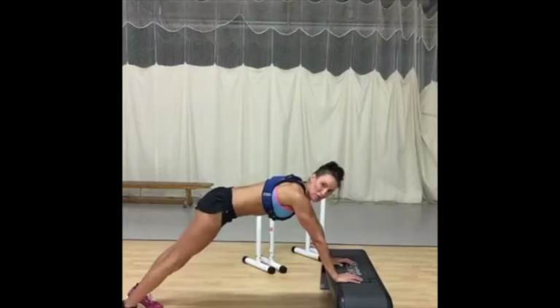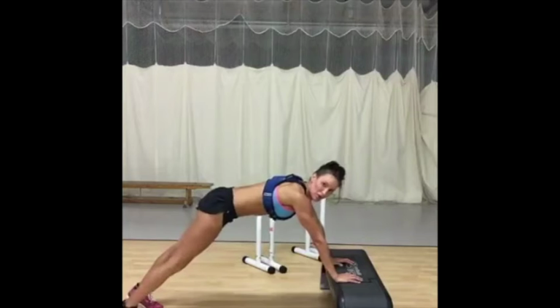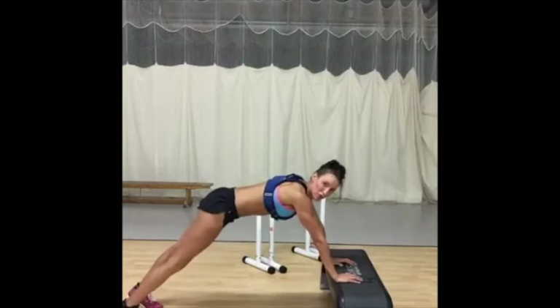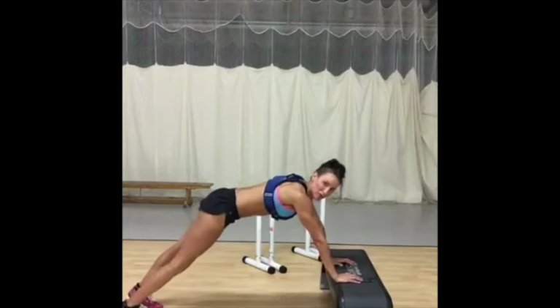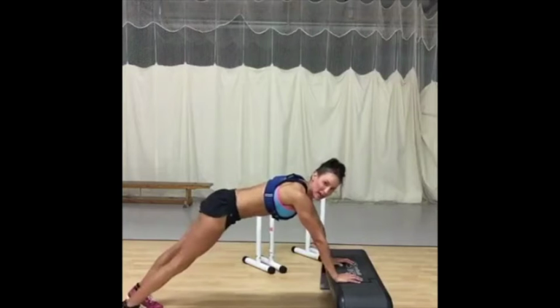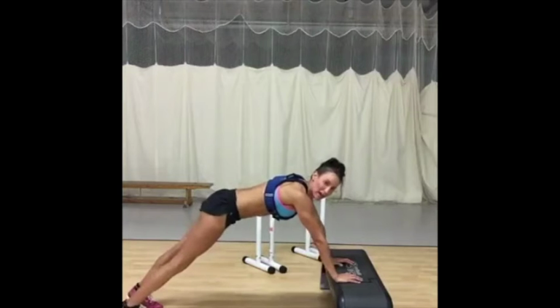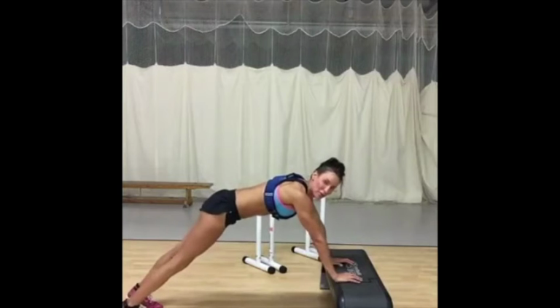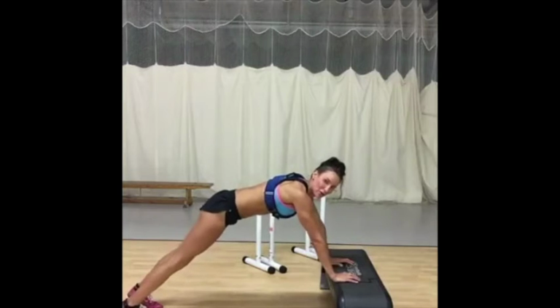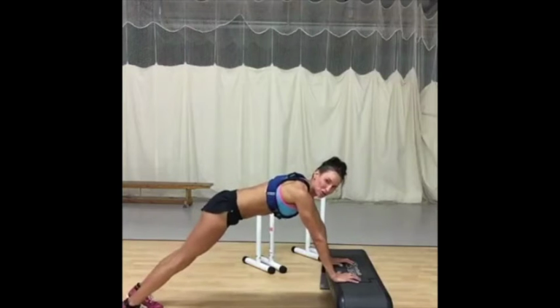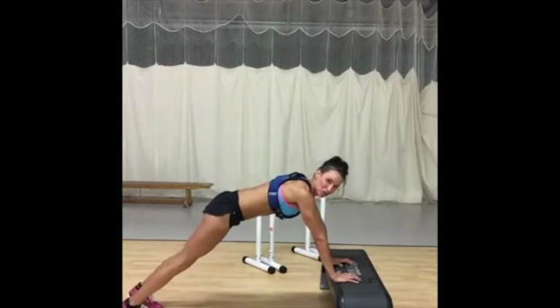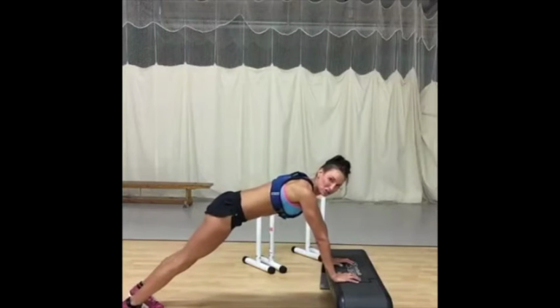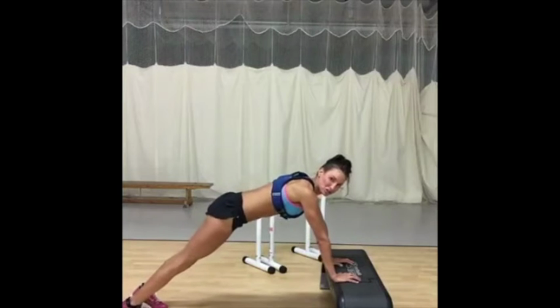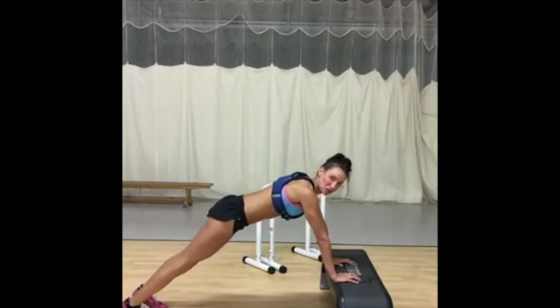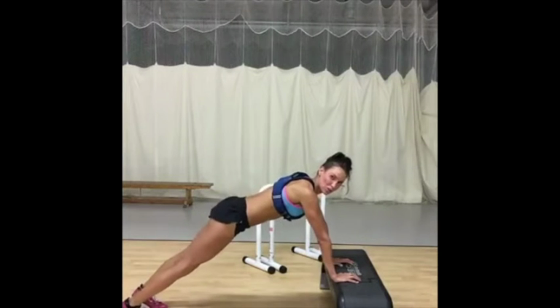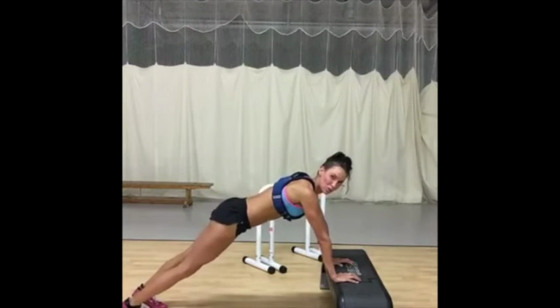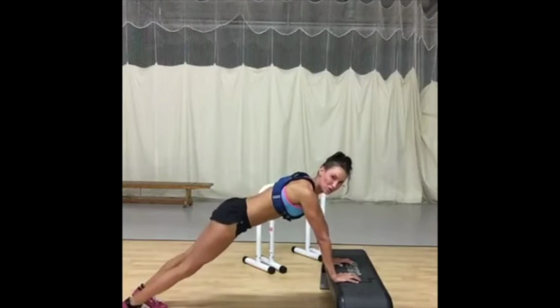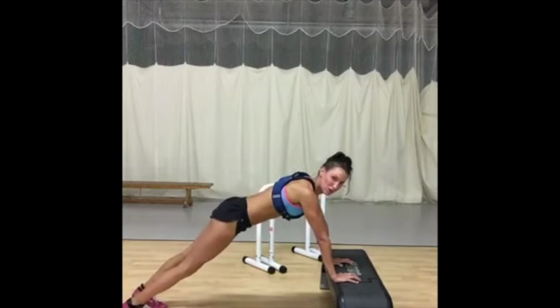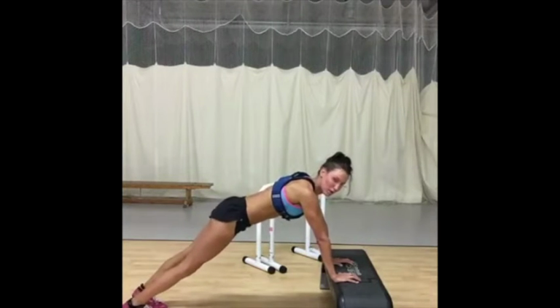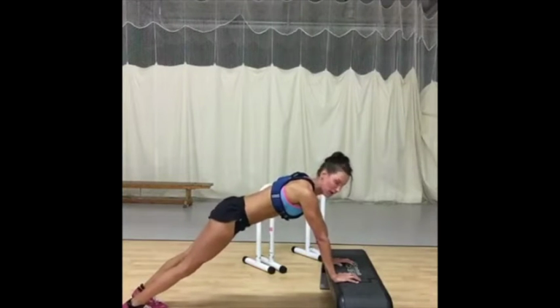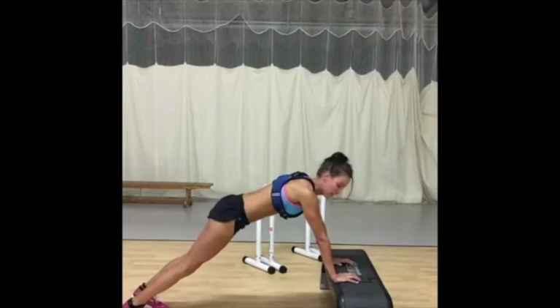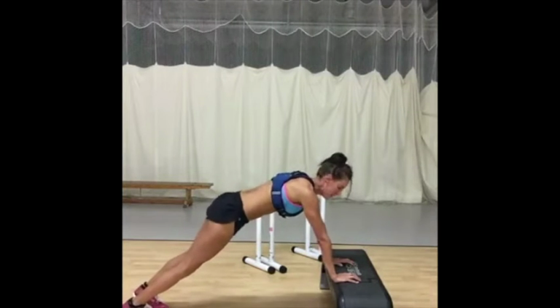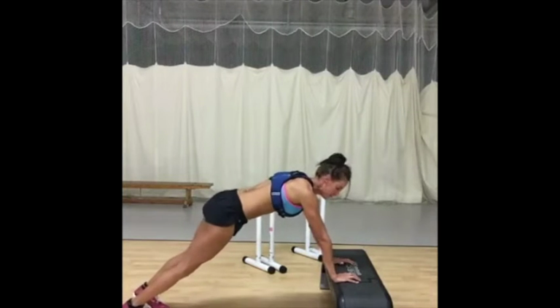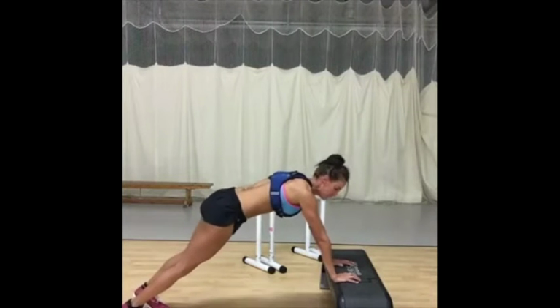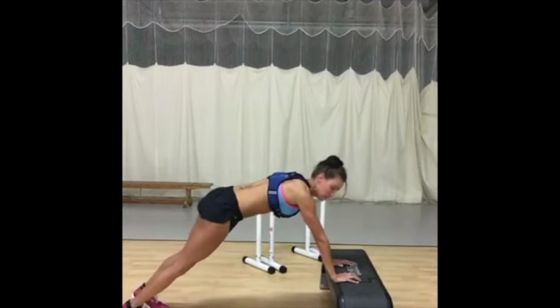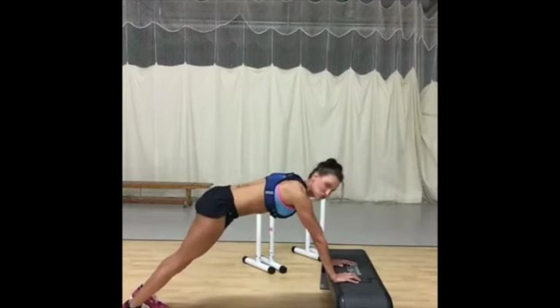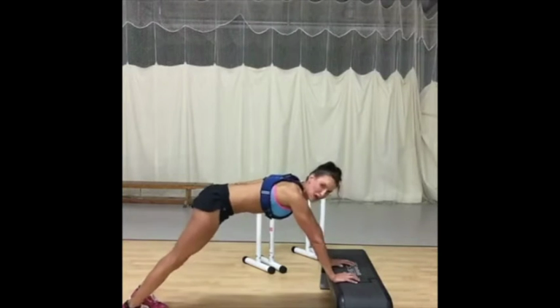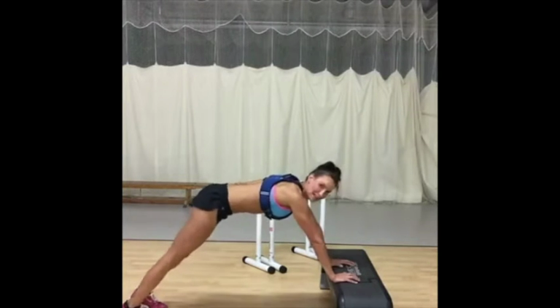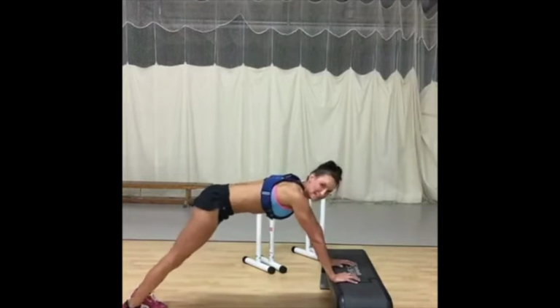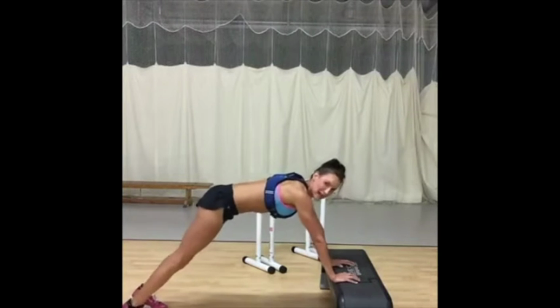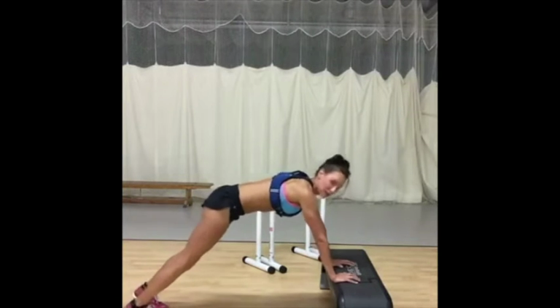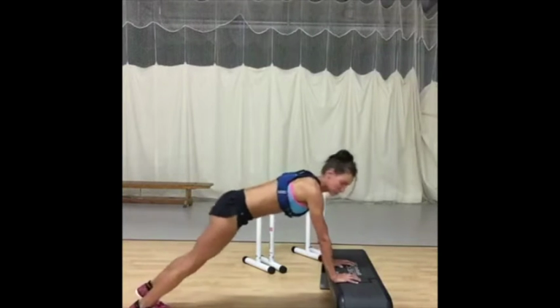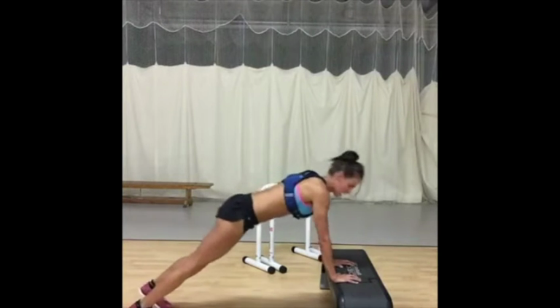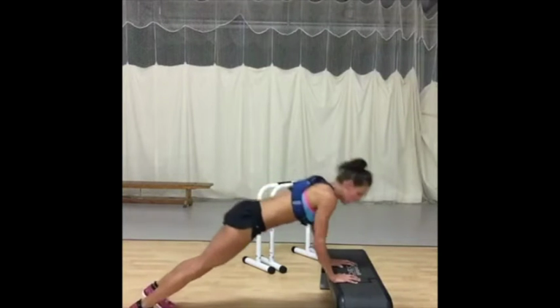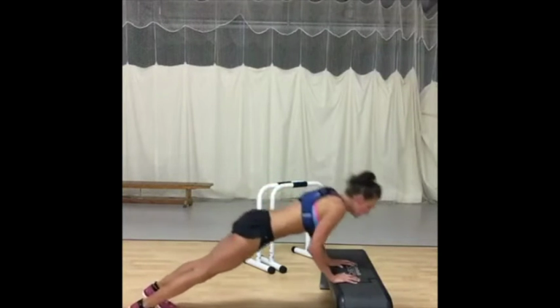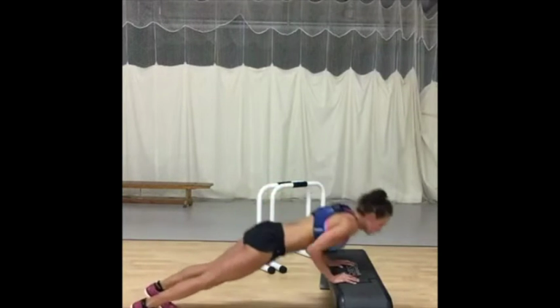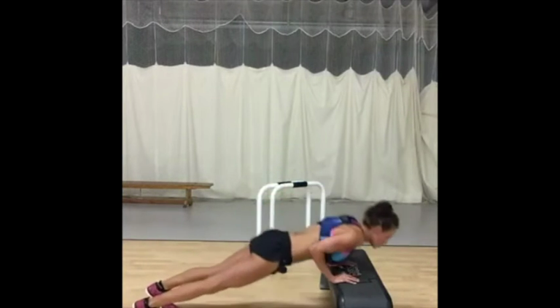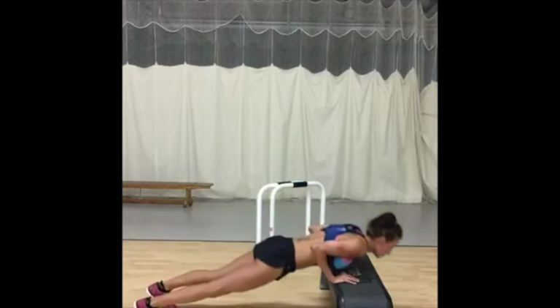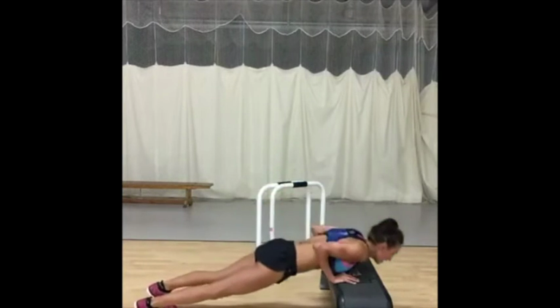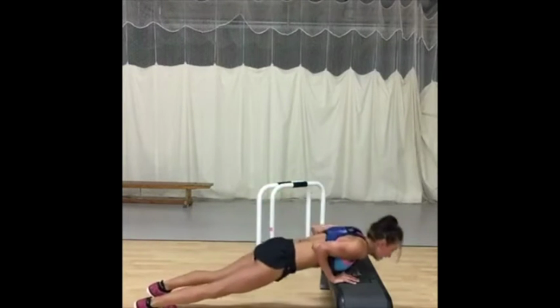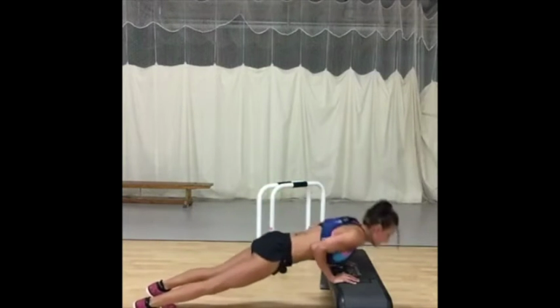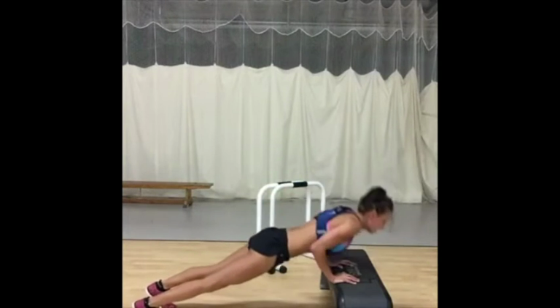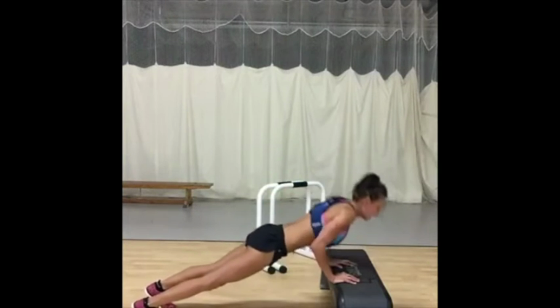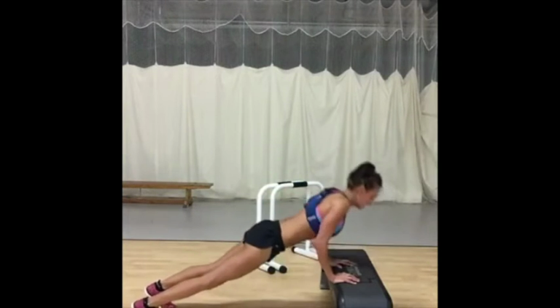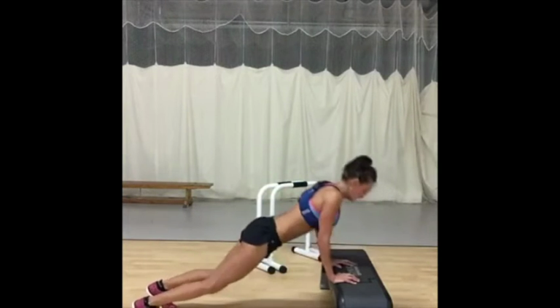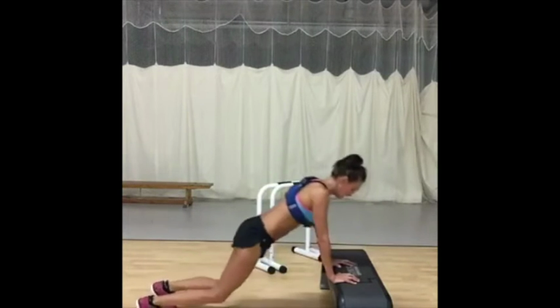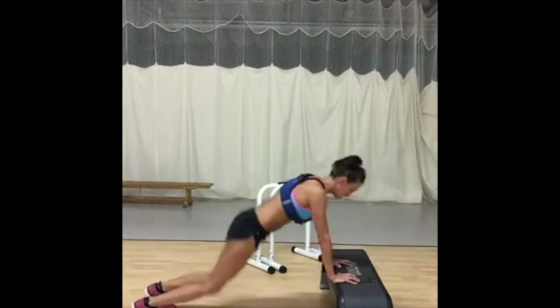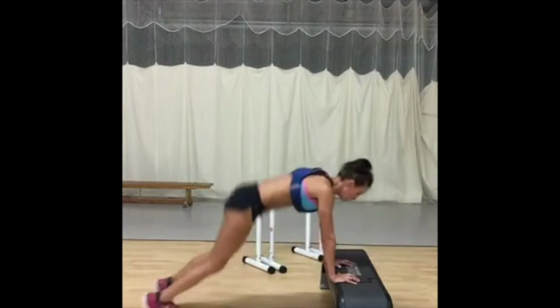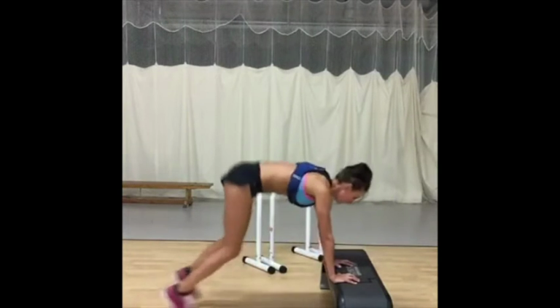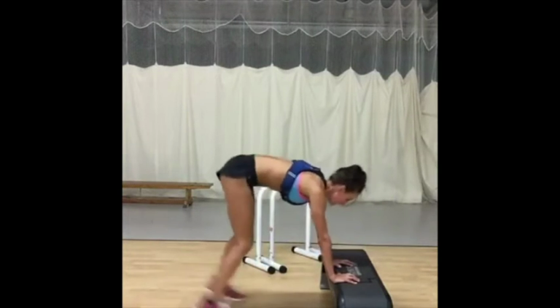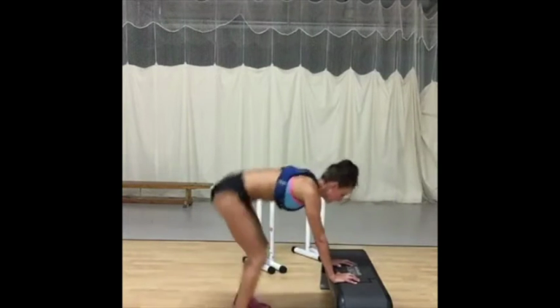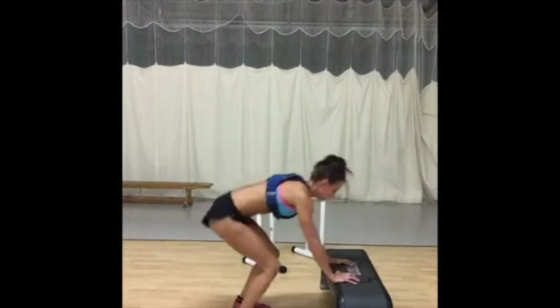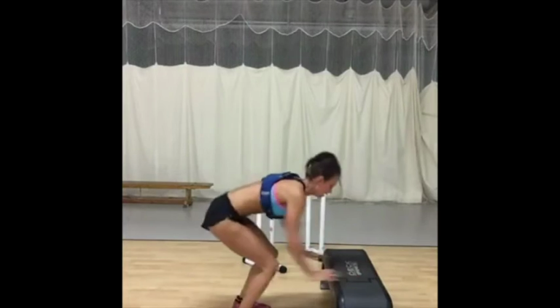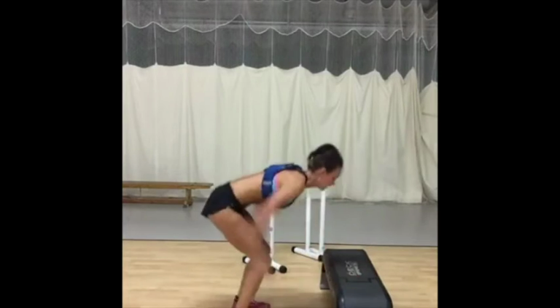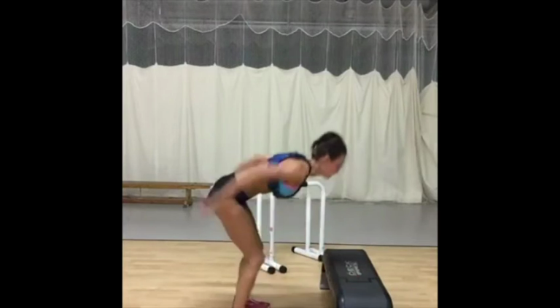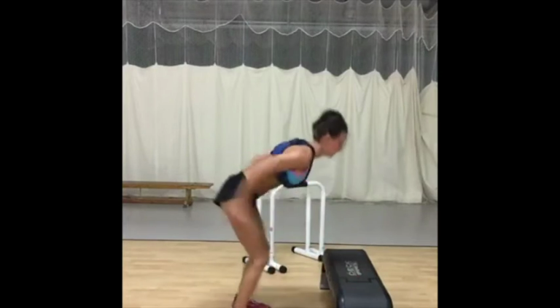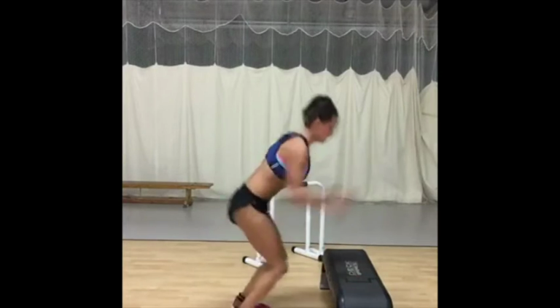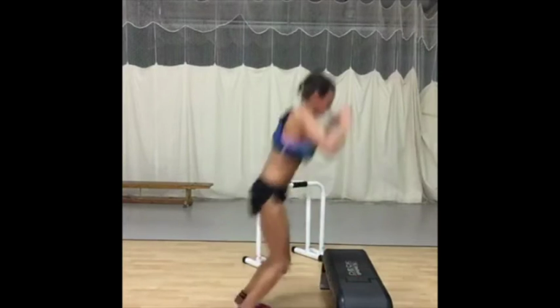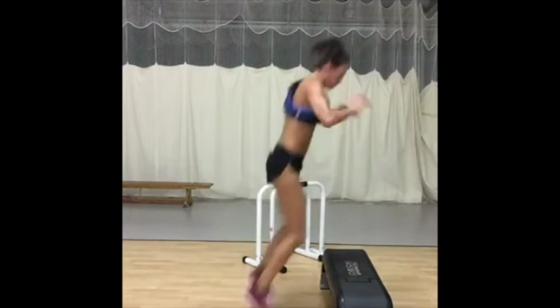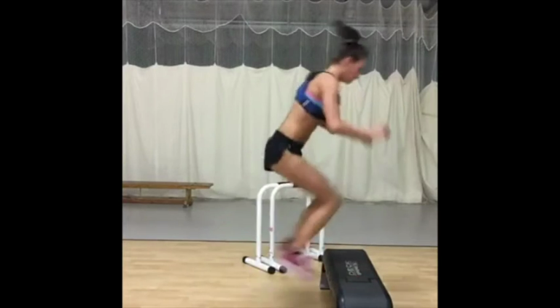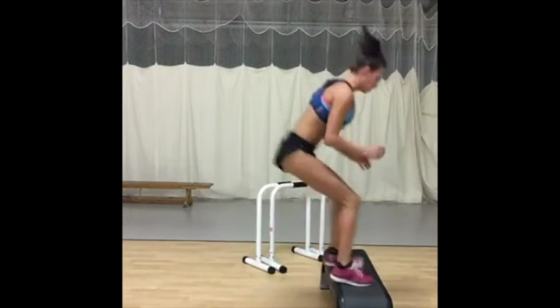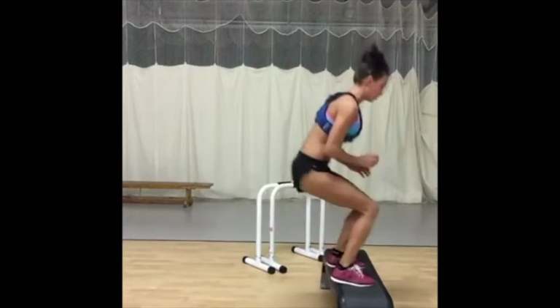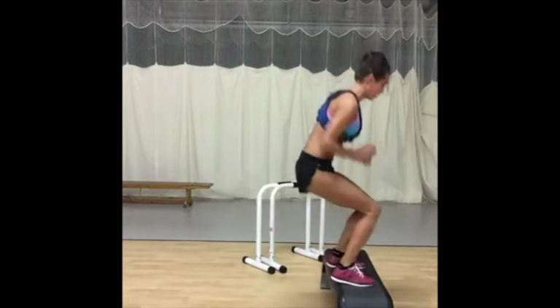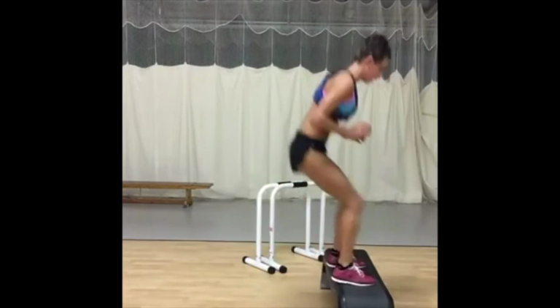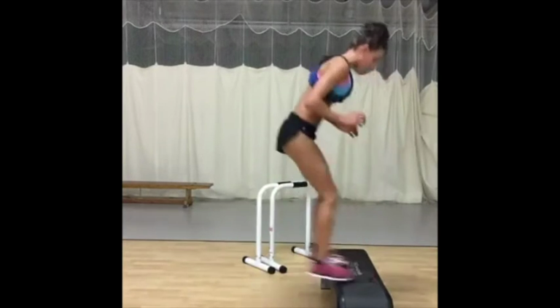Without a board you can just do the push up. Triceps, come in. Jump up.